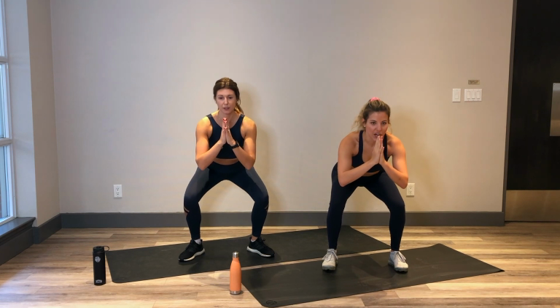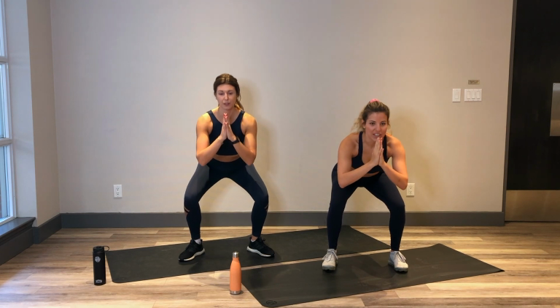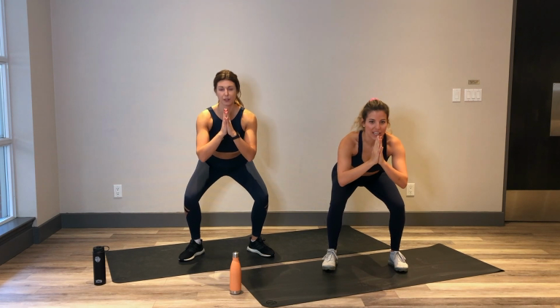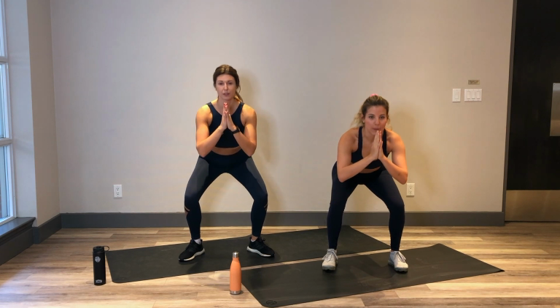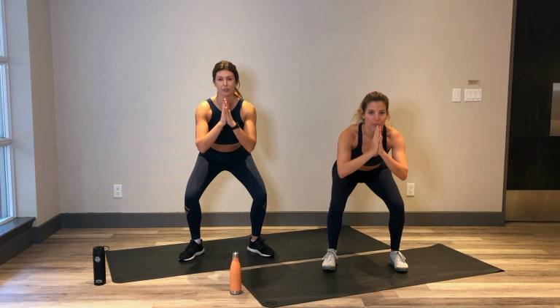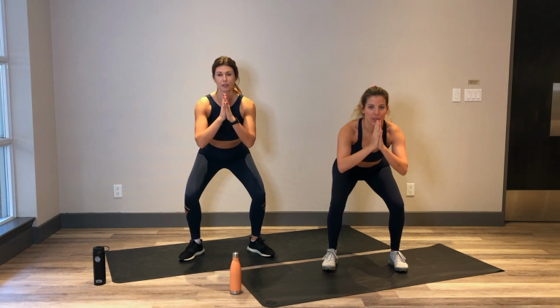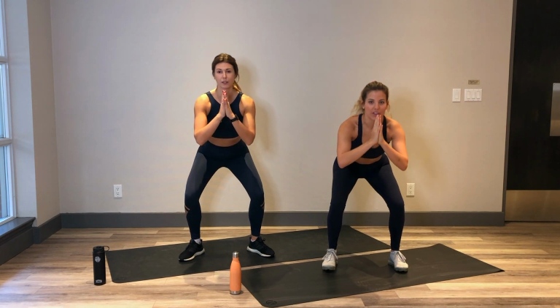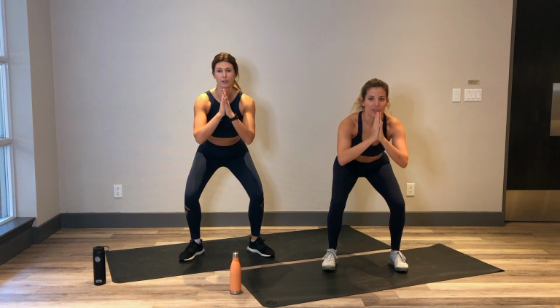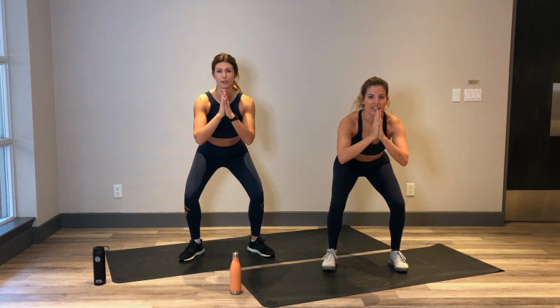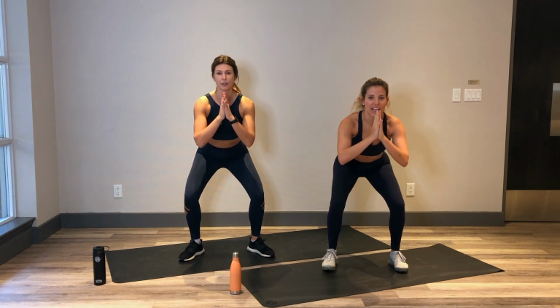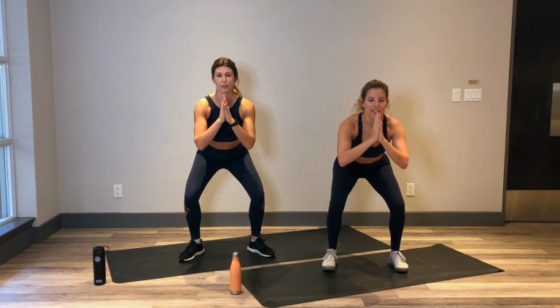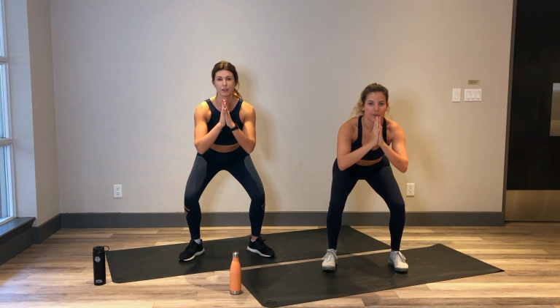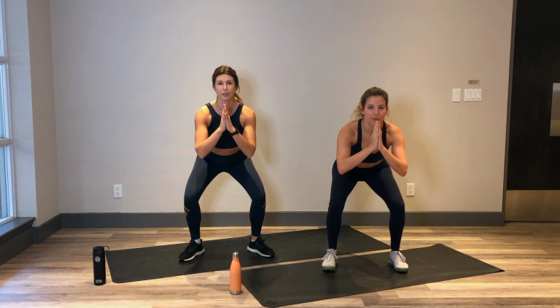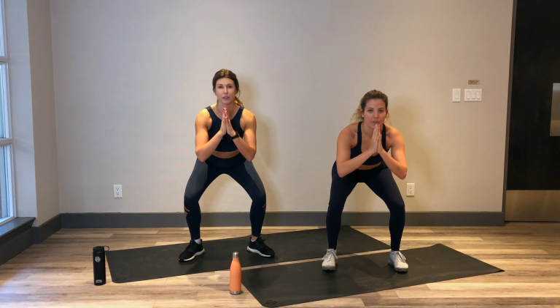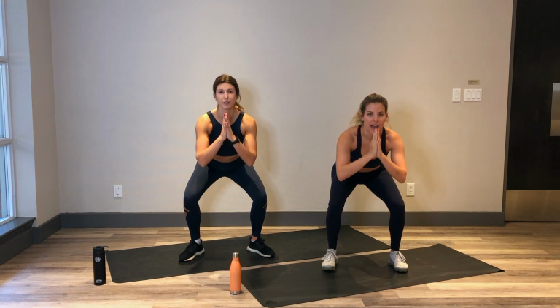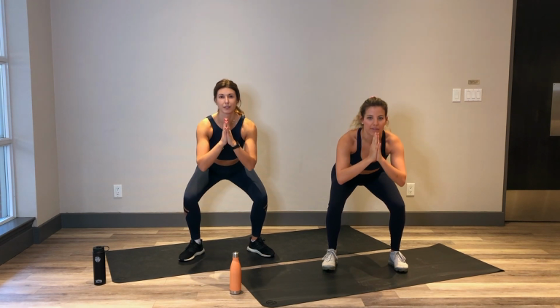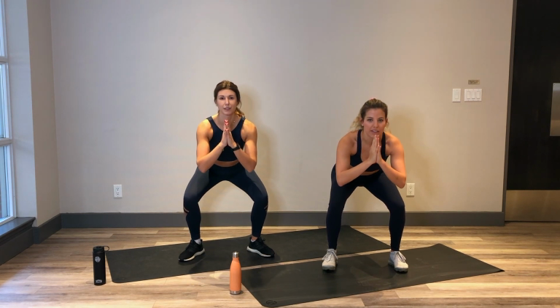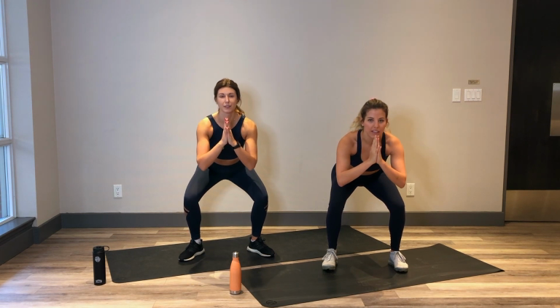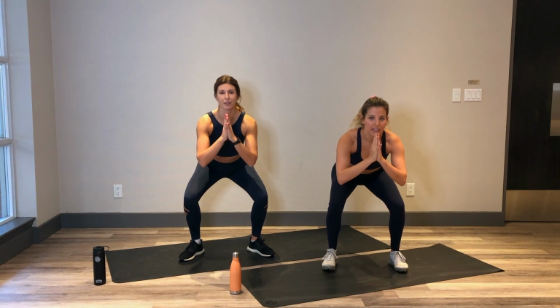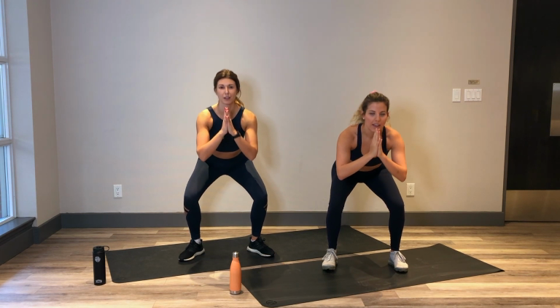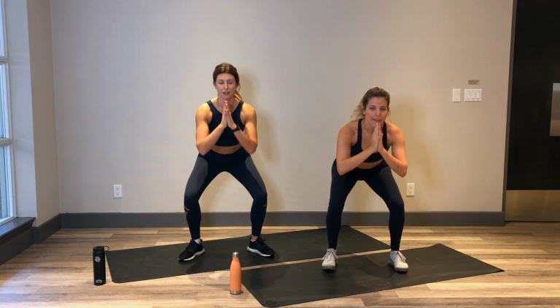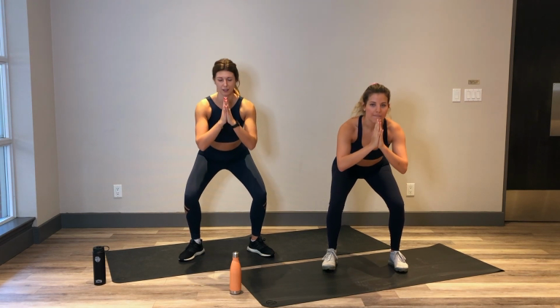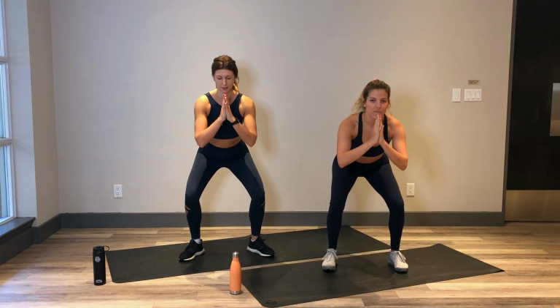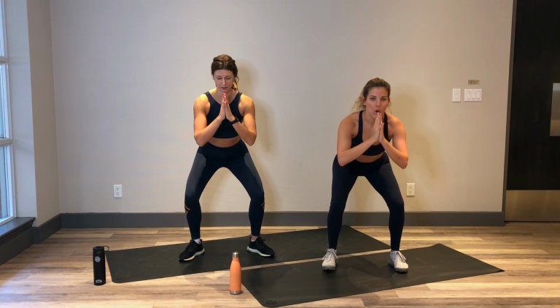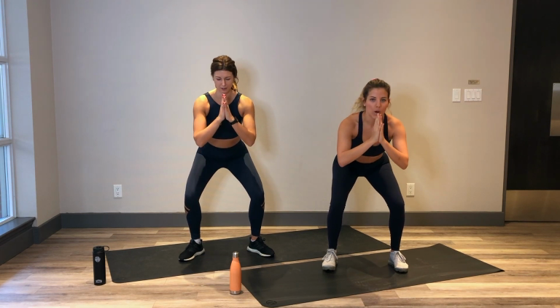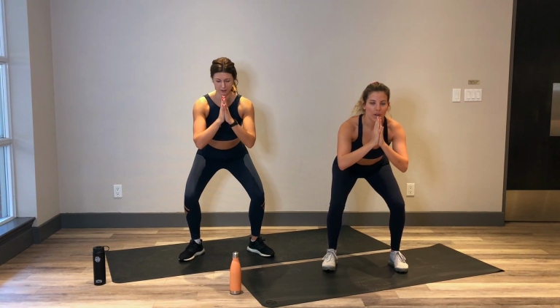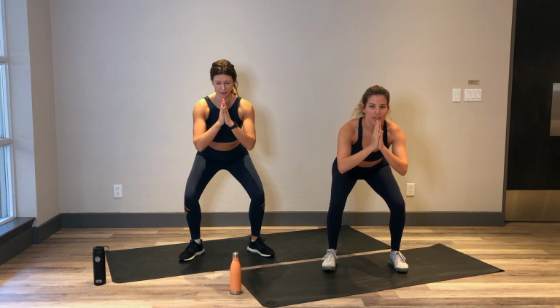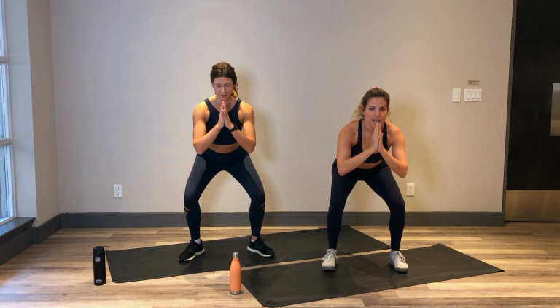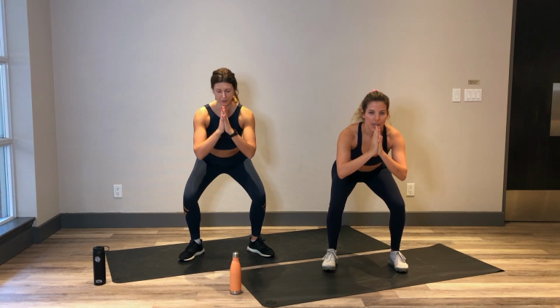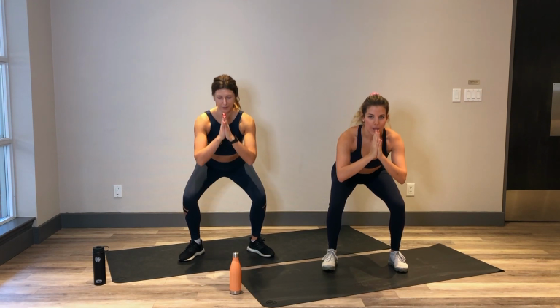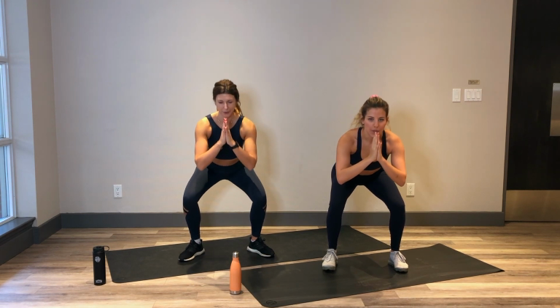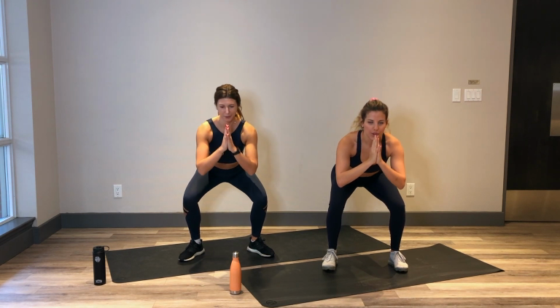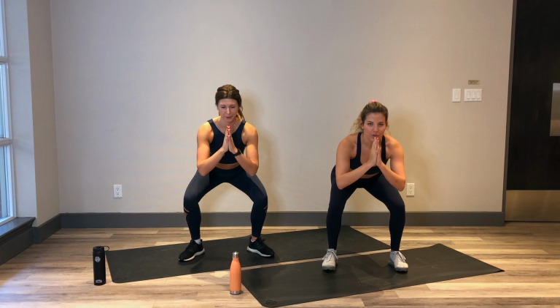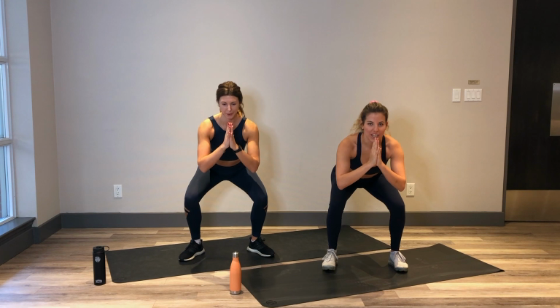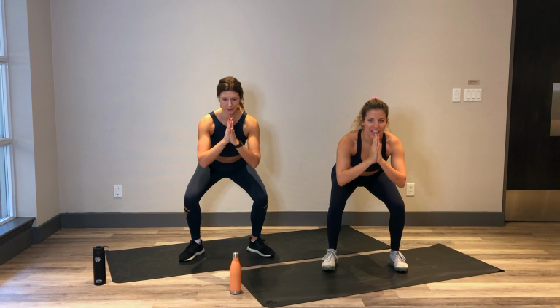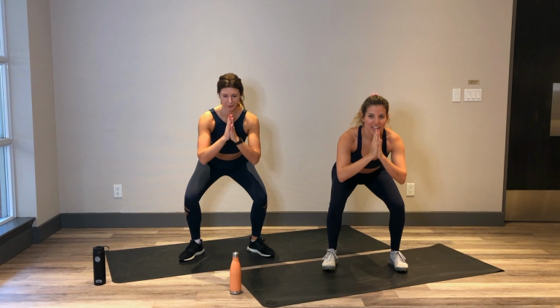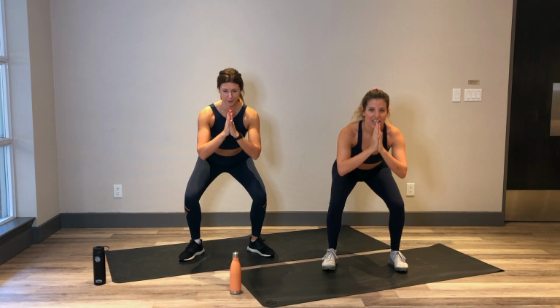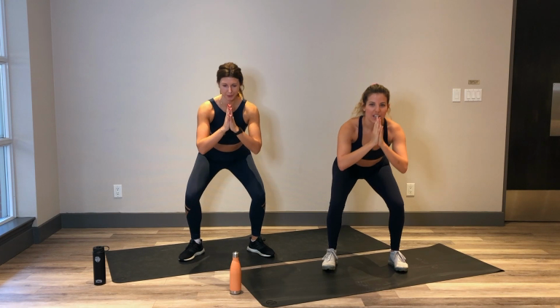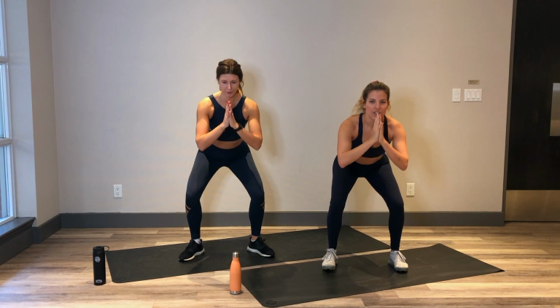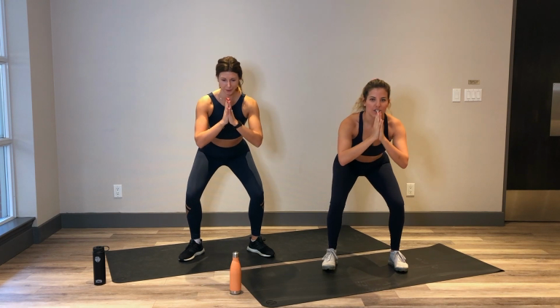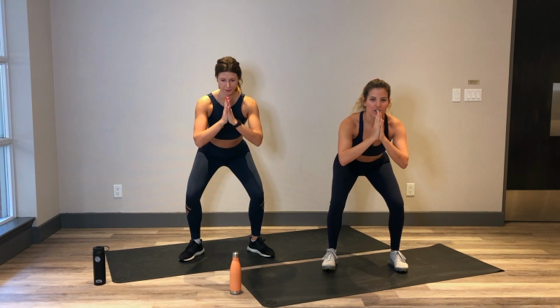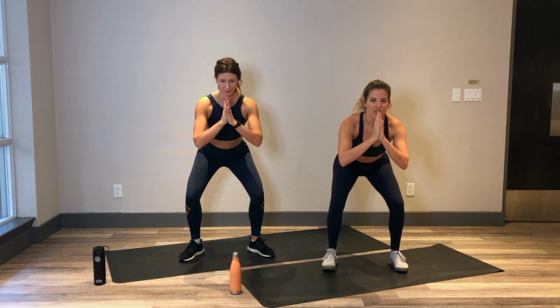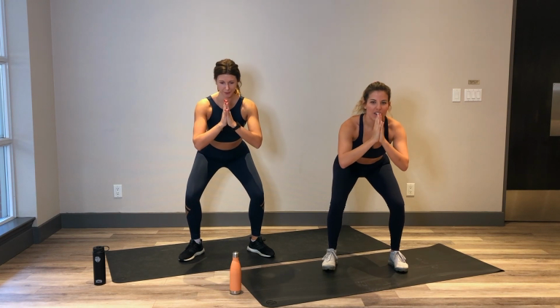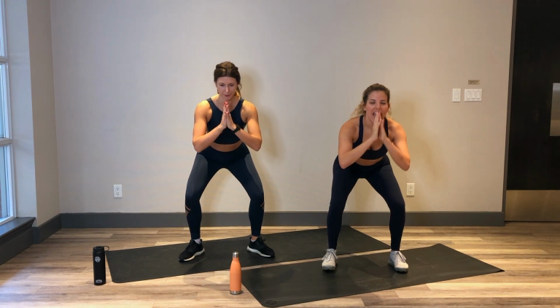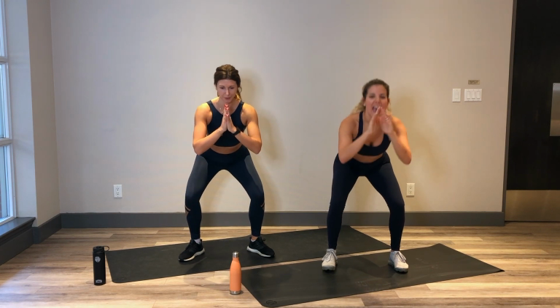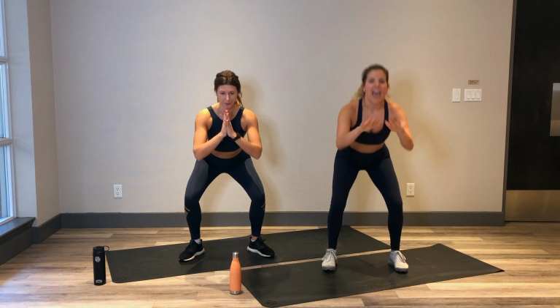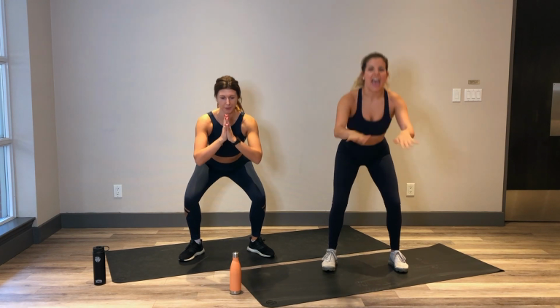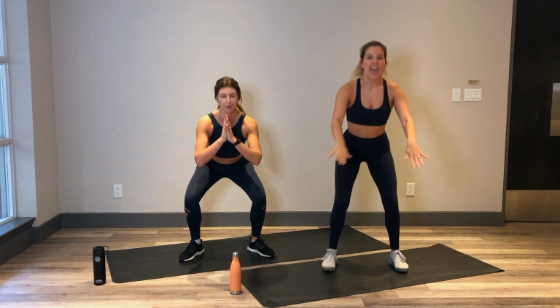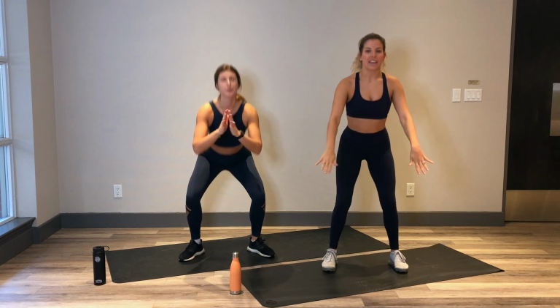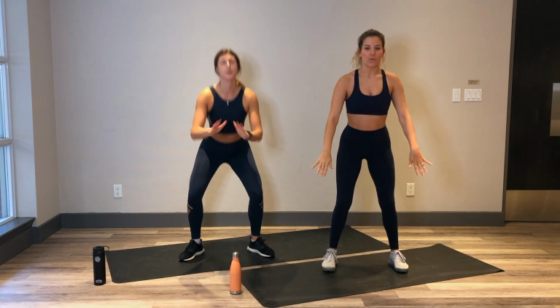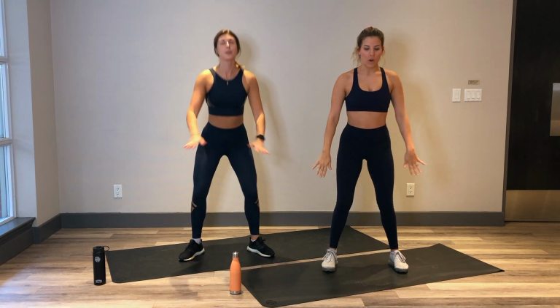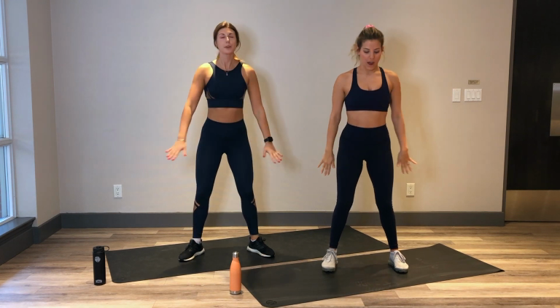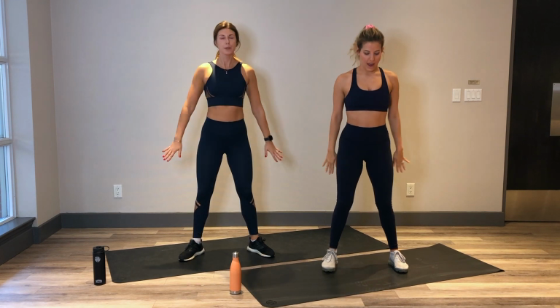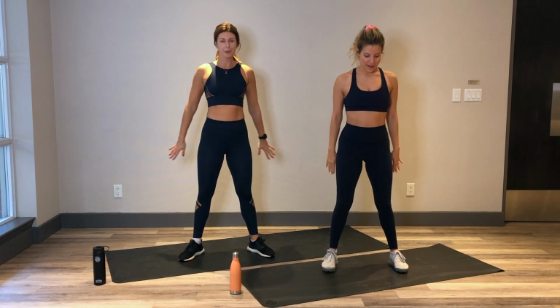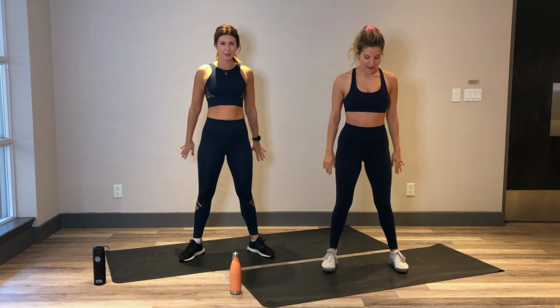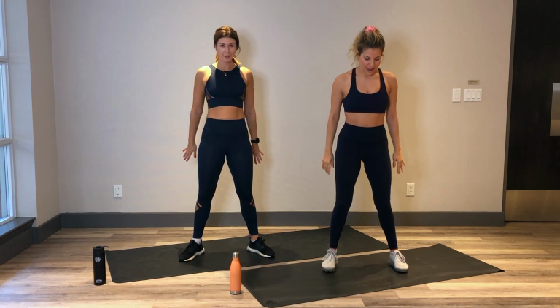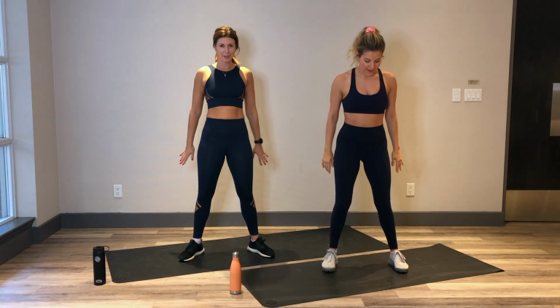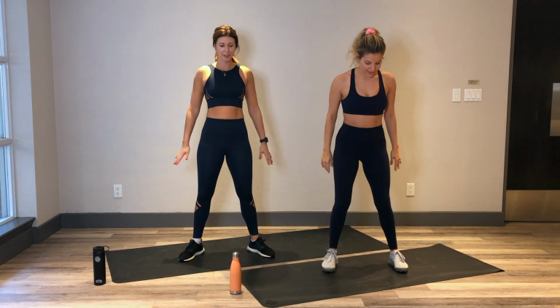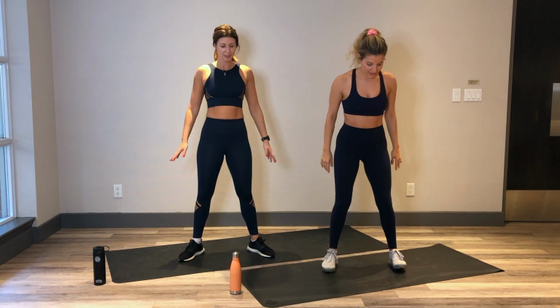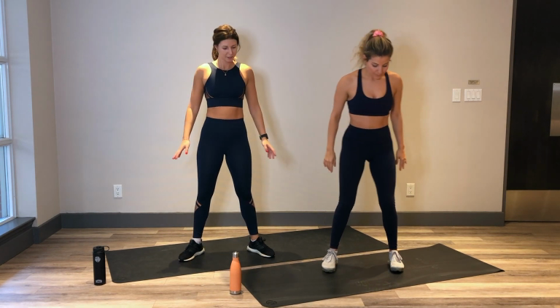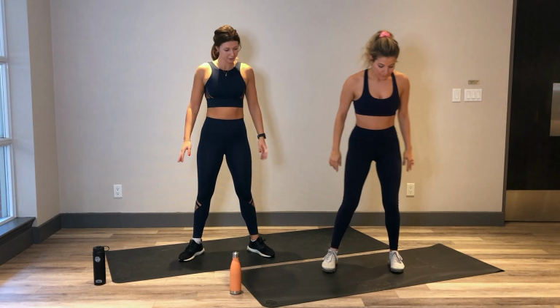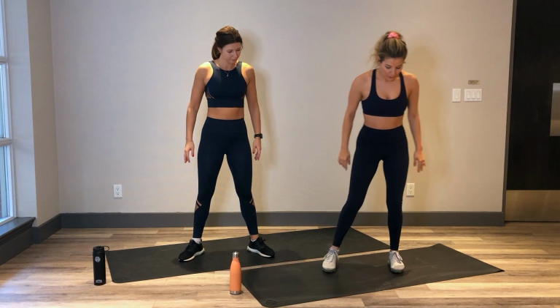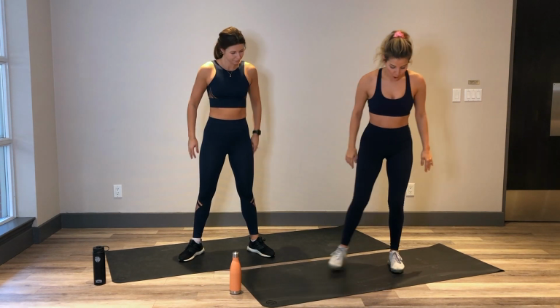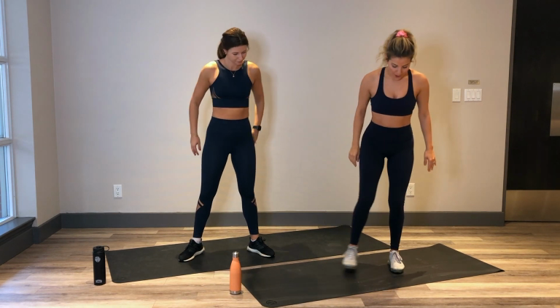Starting to get a burn in those legs. 5, 4, 3, 2 and 1. Nice.